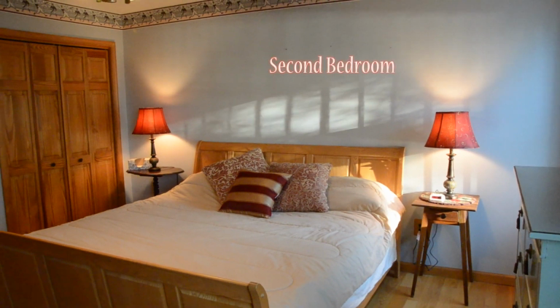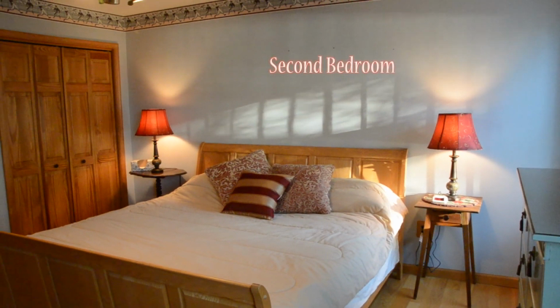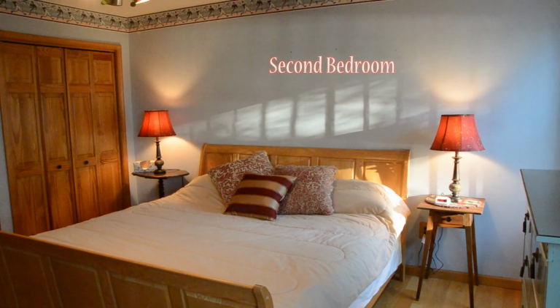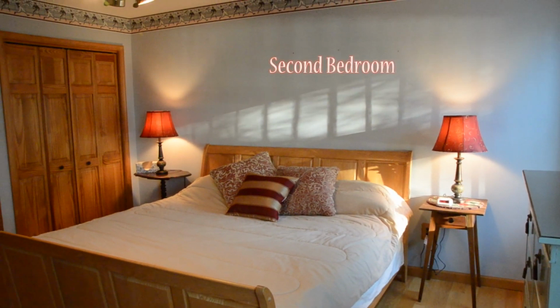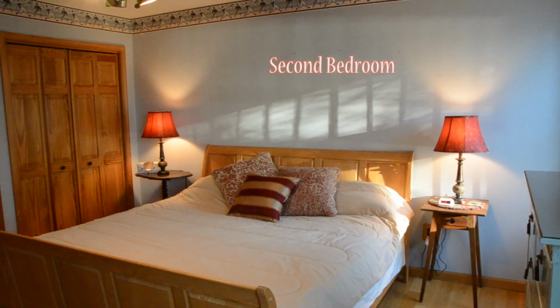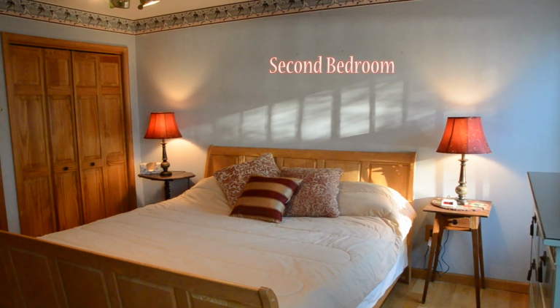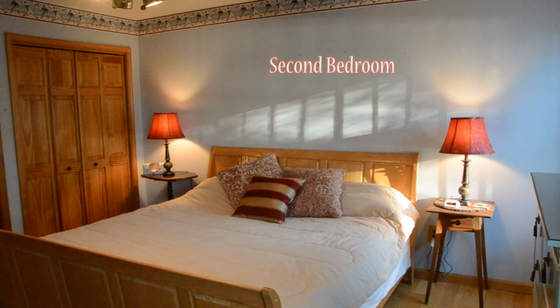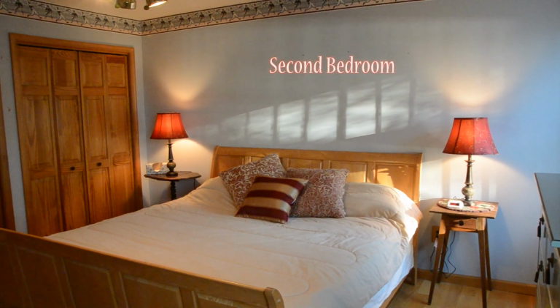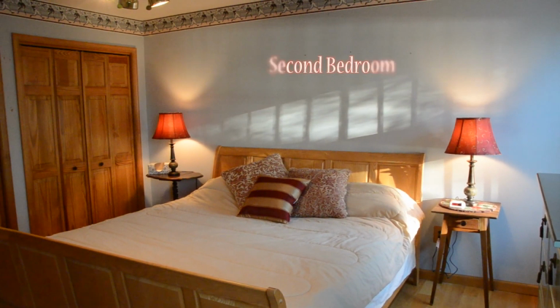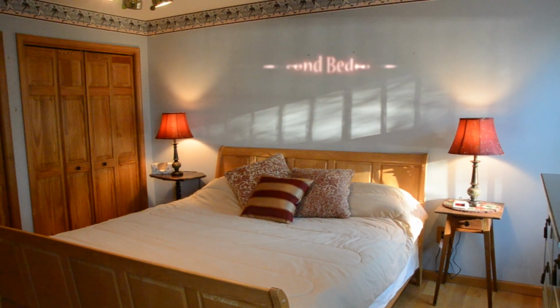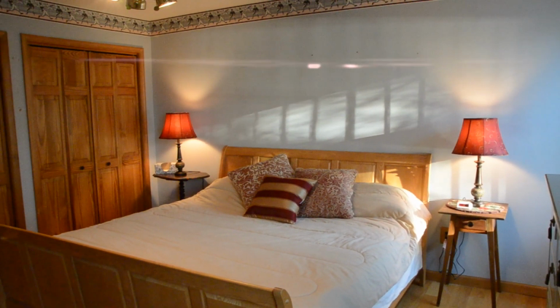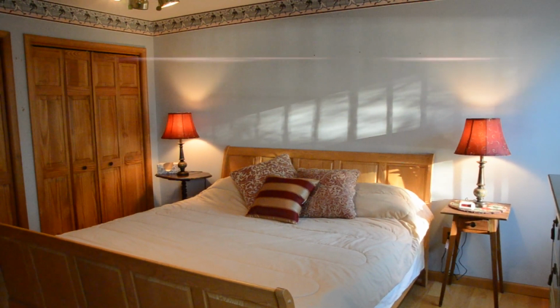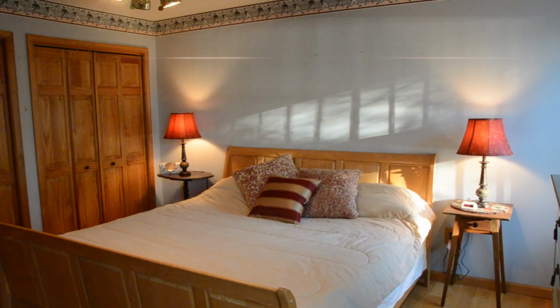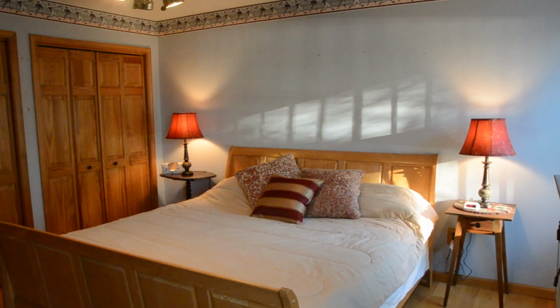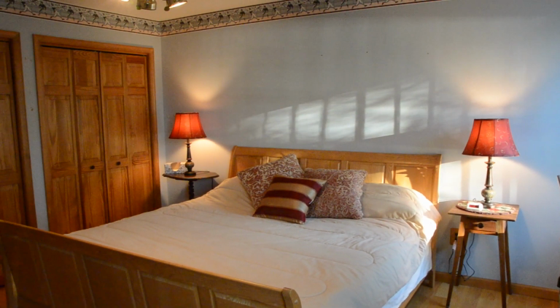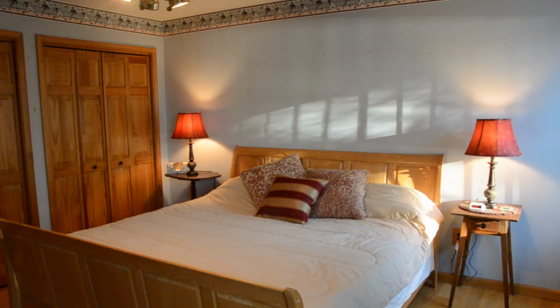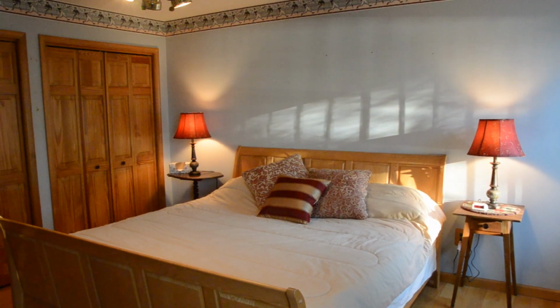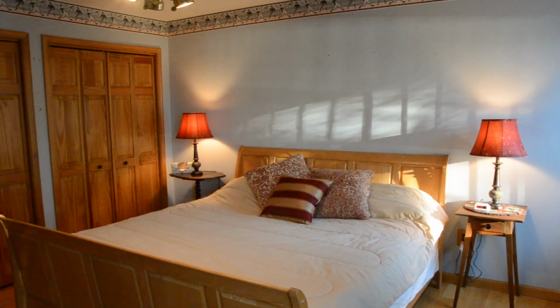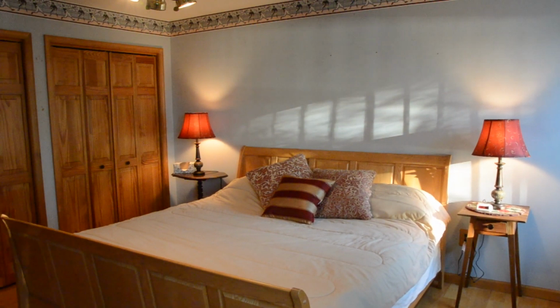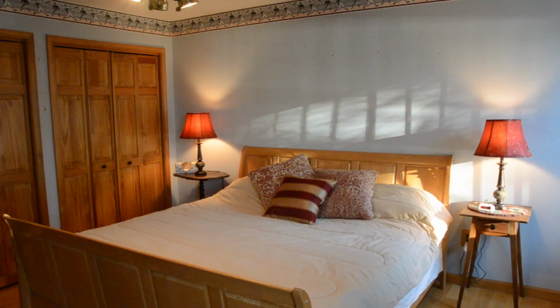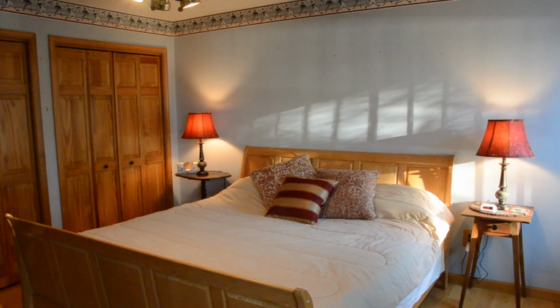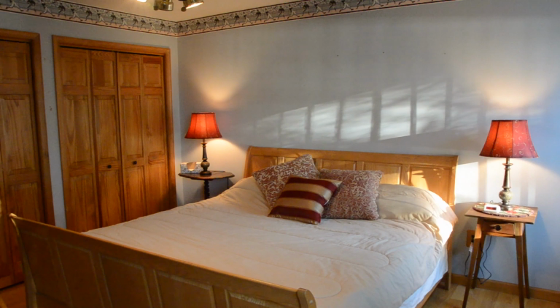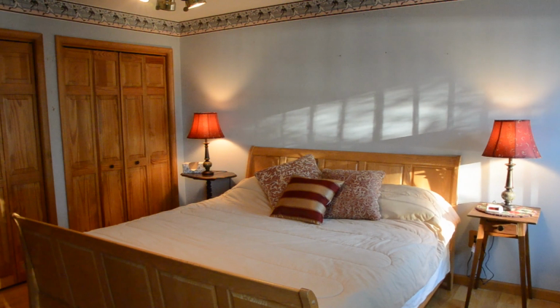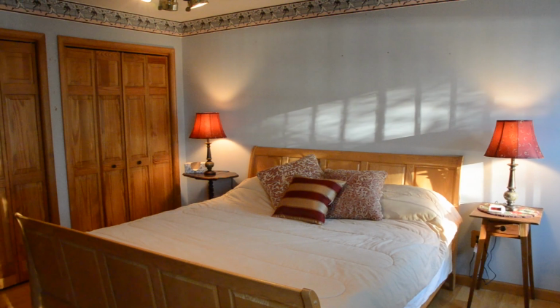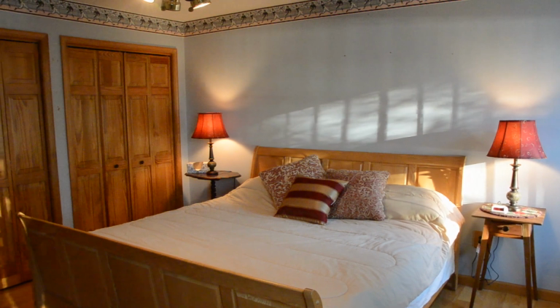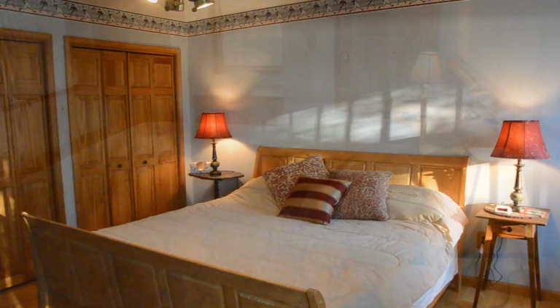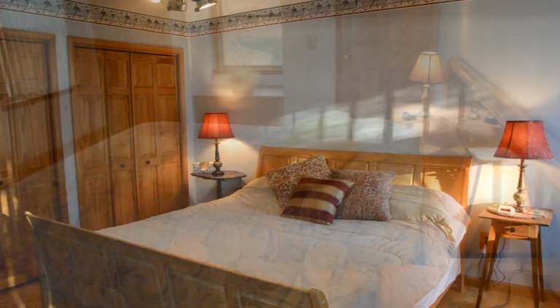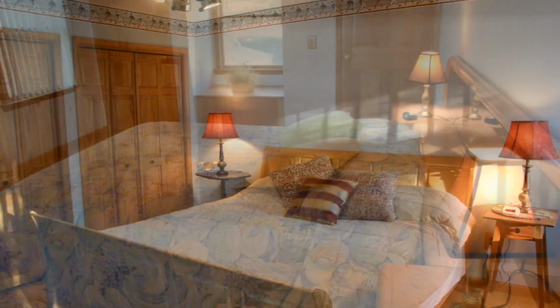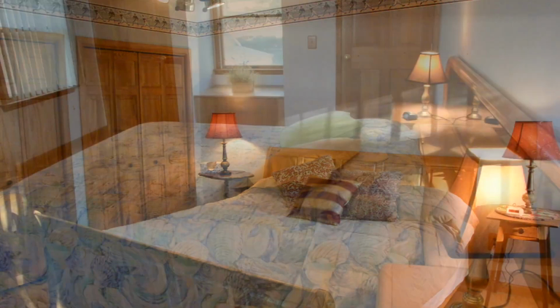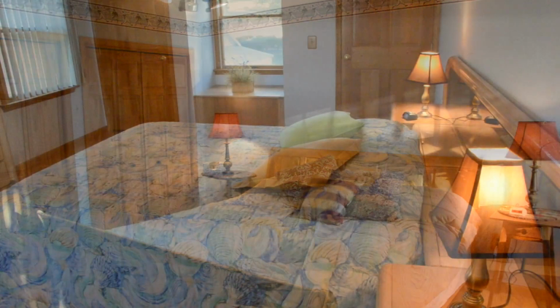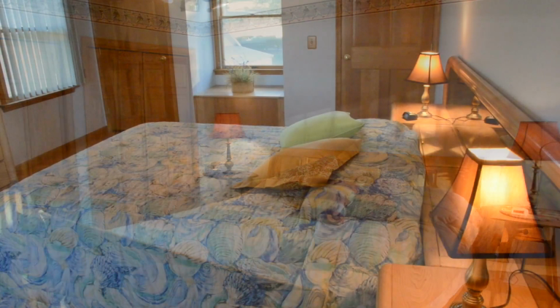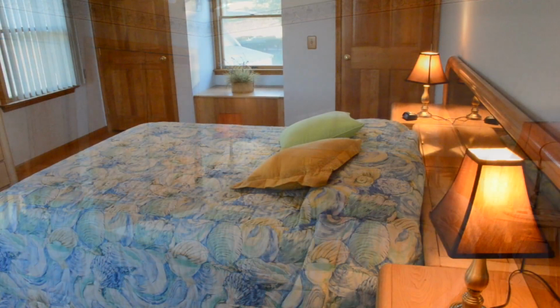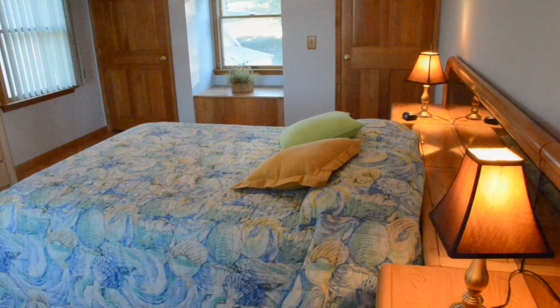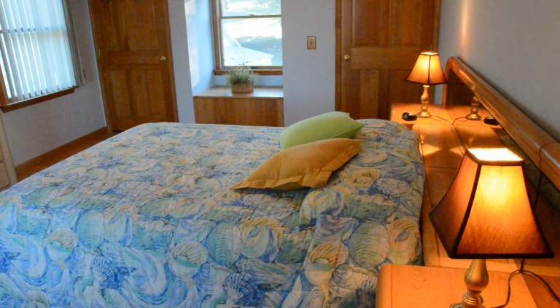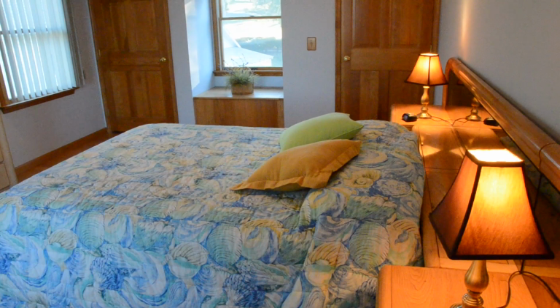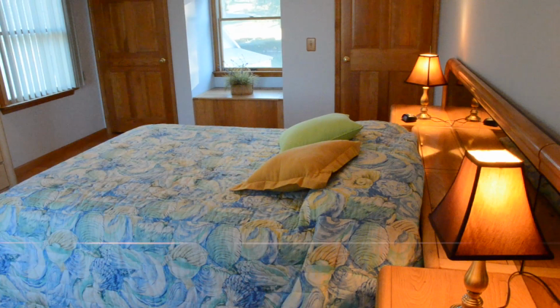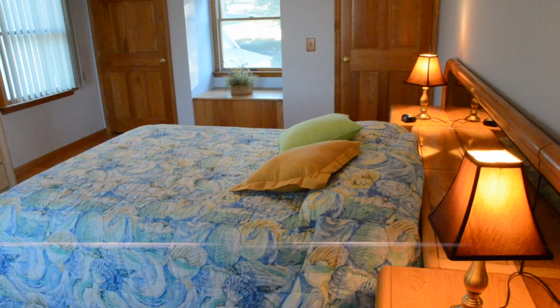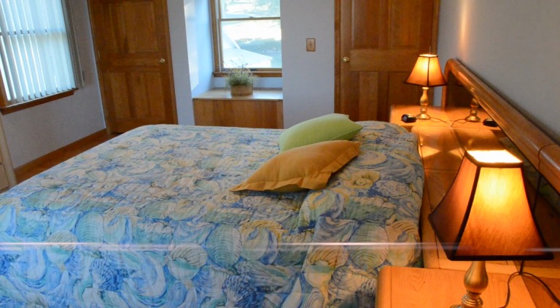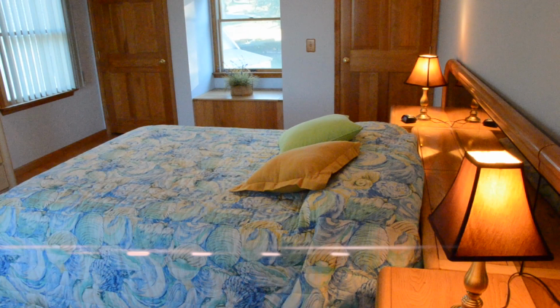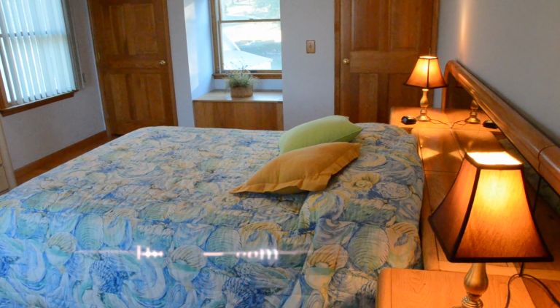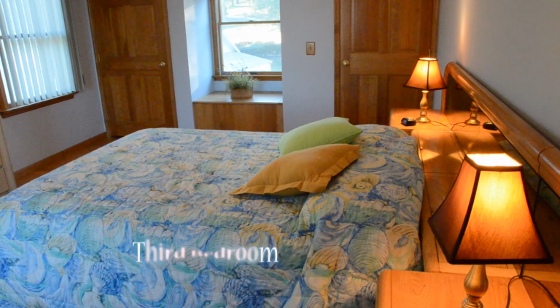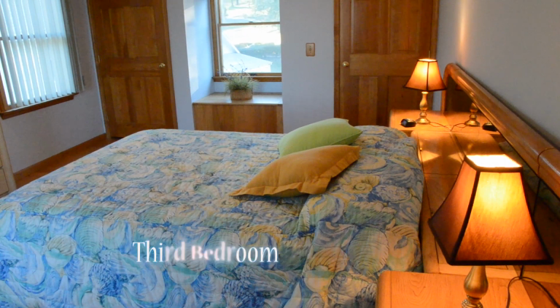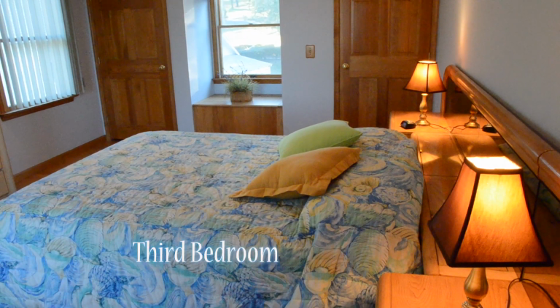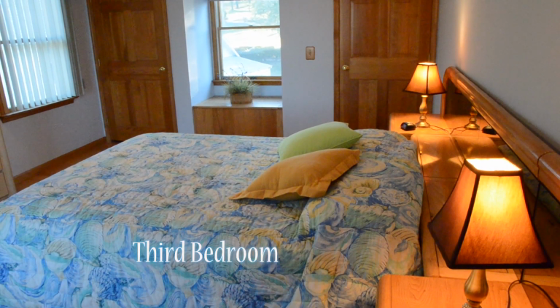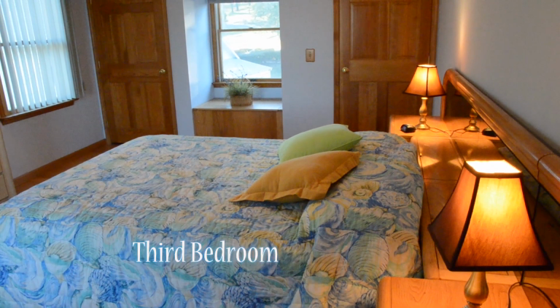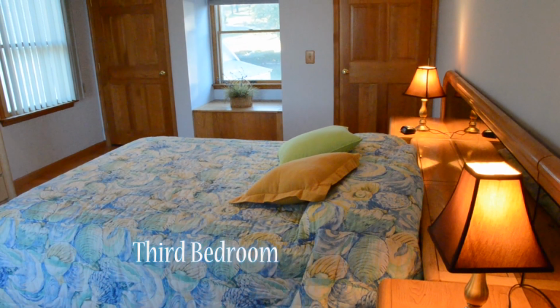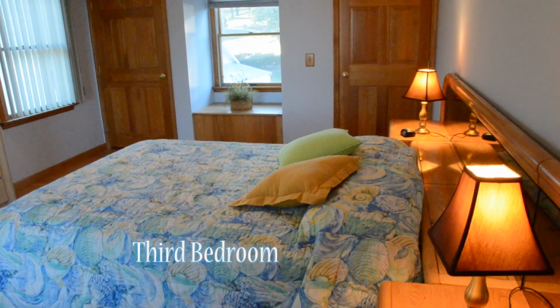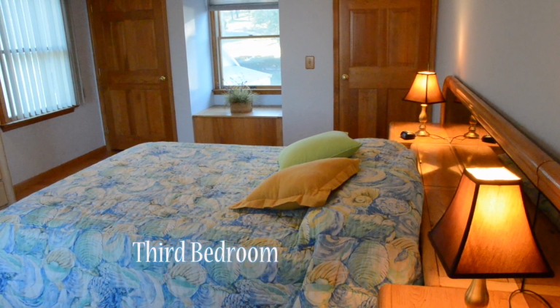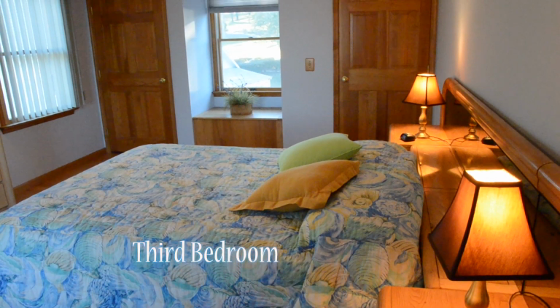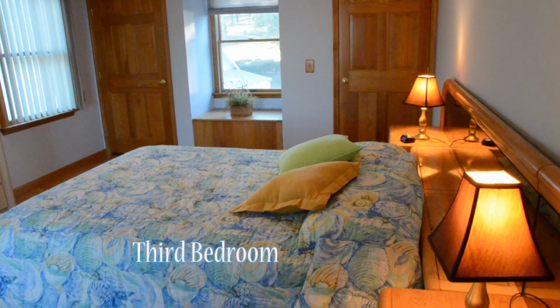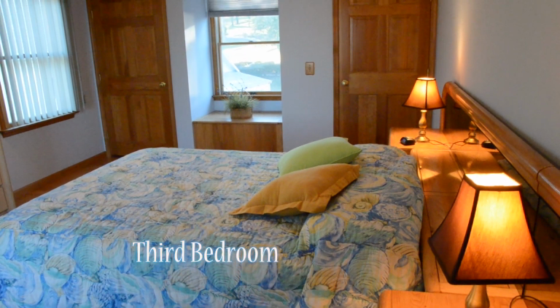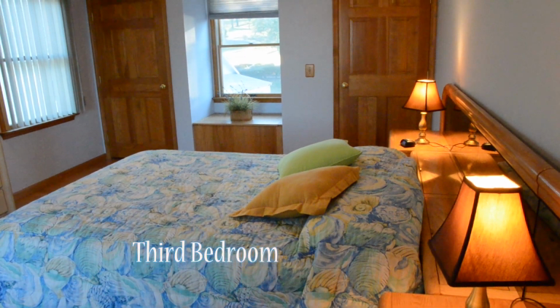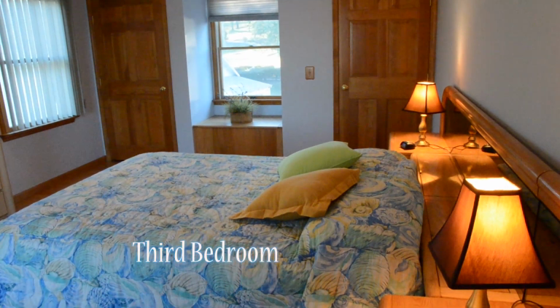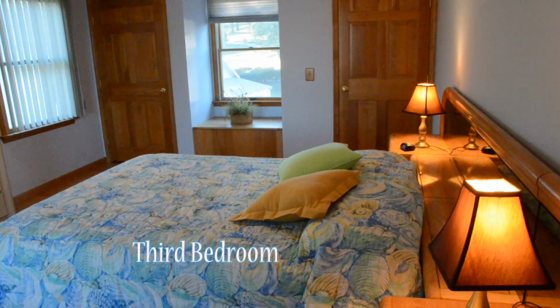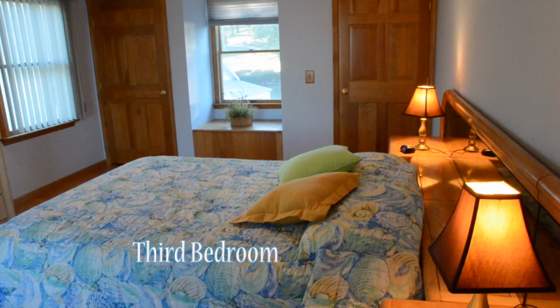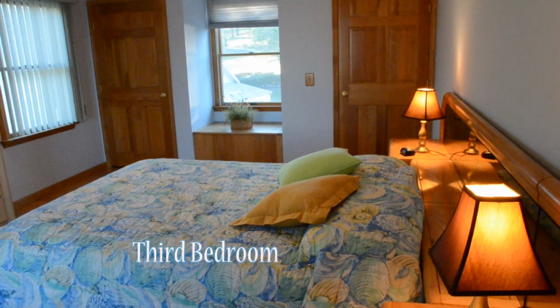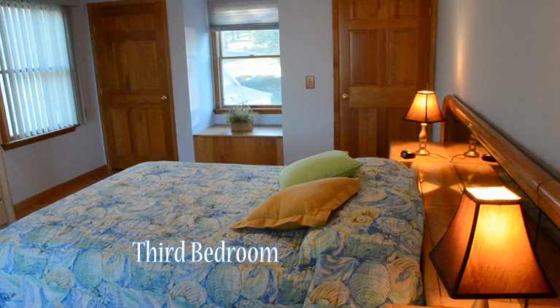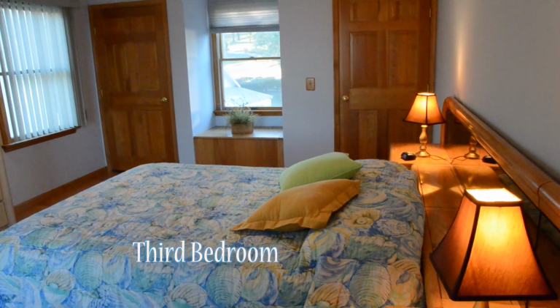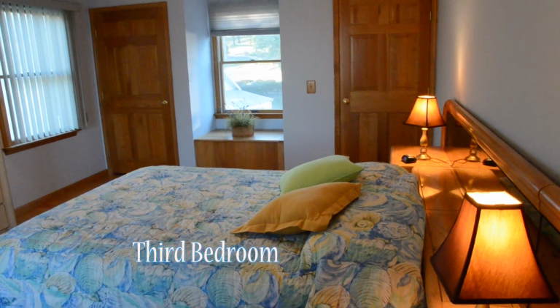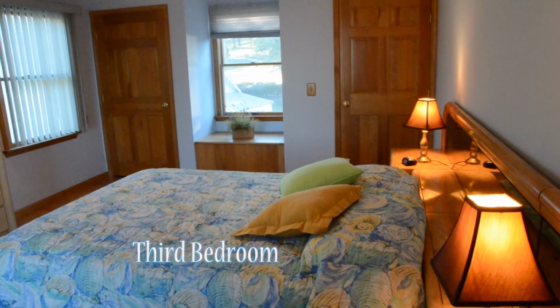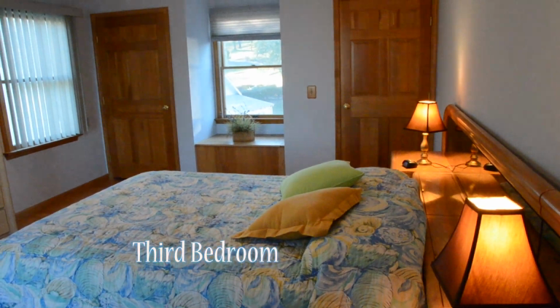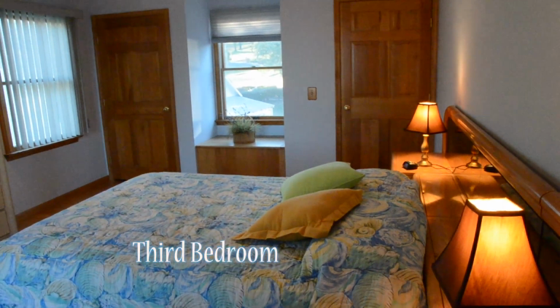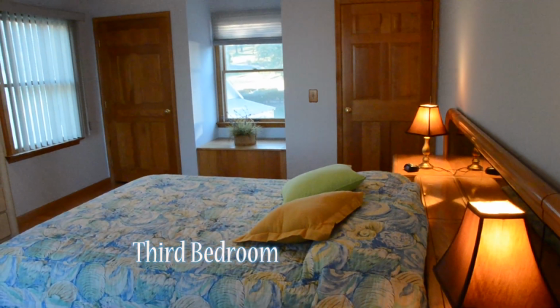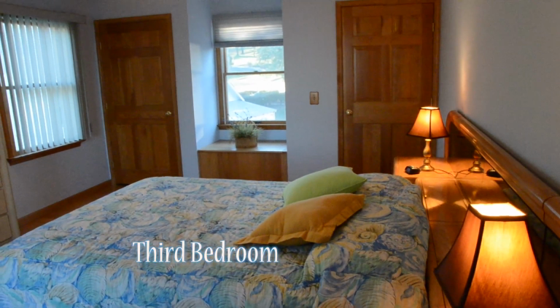With king and queen-size beds, the guest rooms offer ample closet space, and they share the third full bathroom in the home.